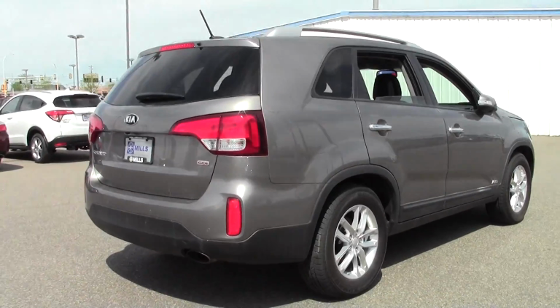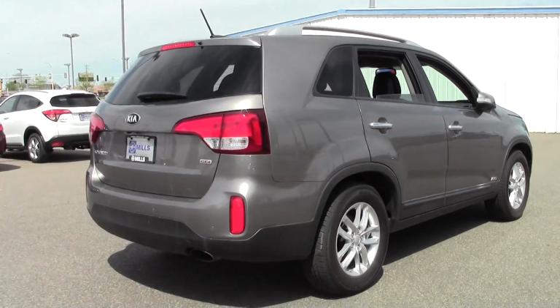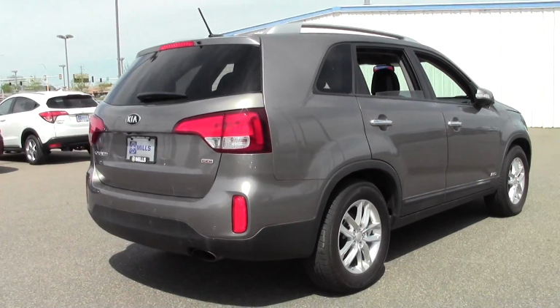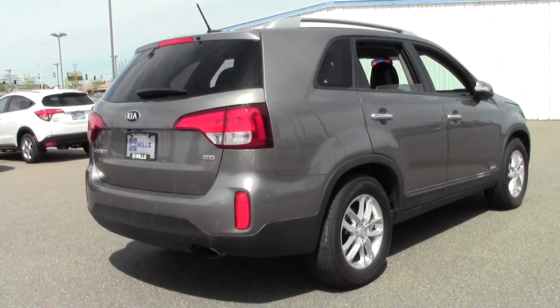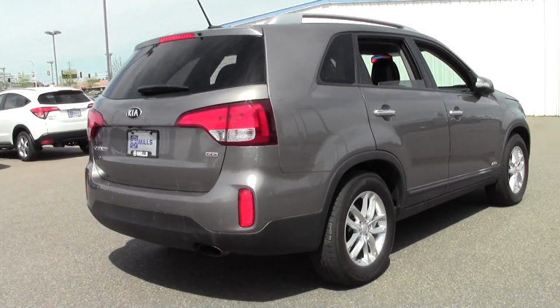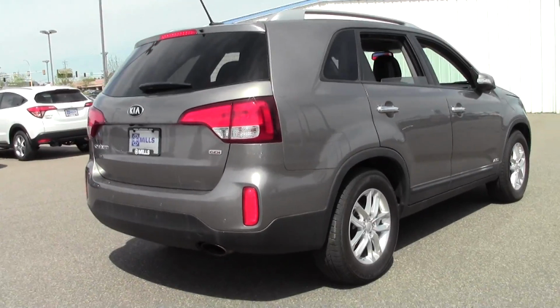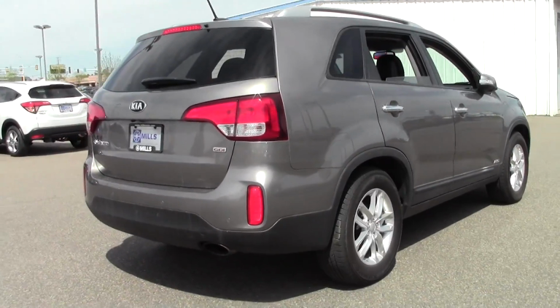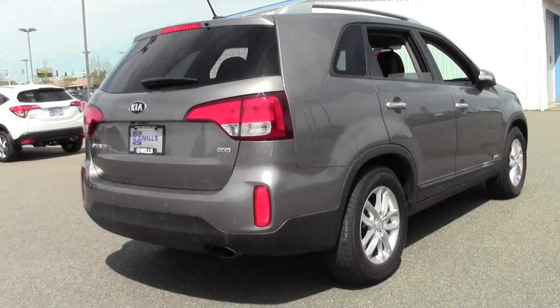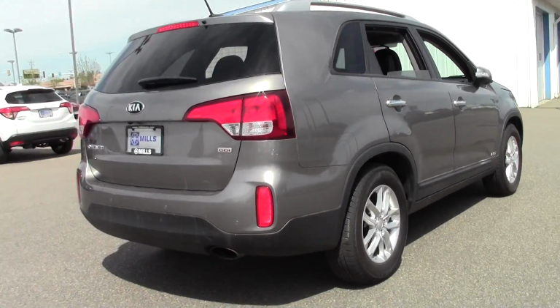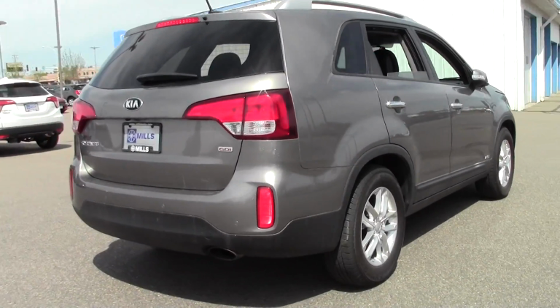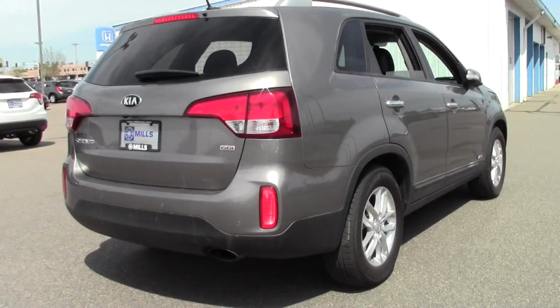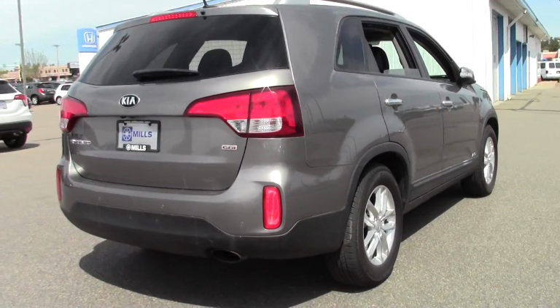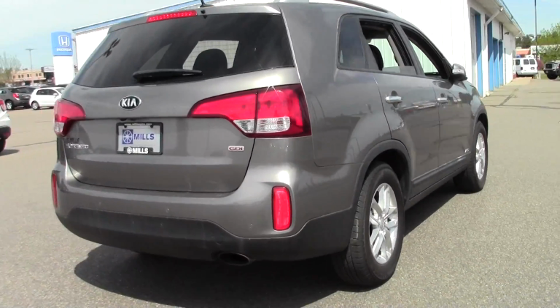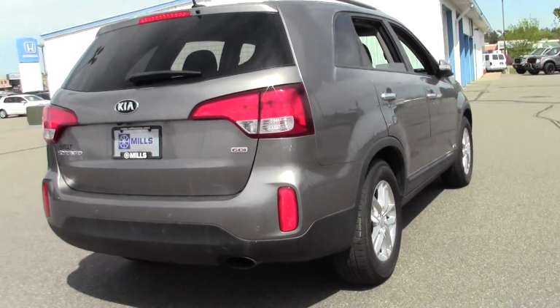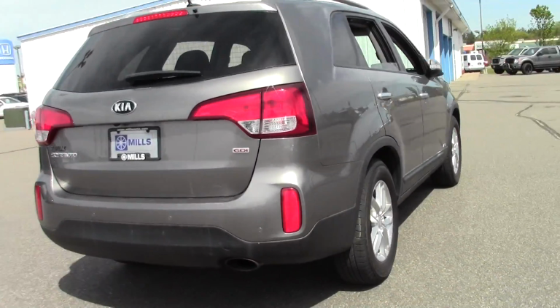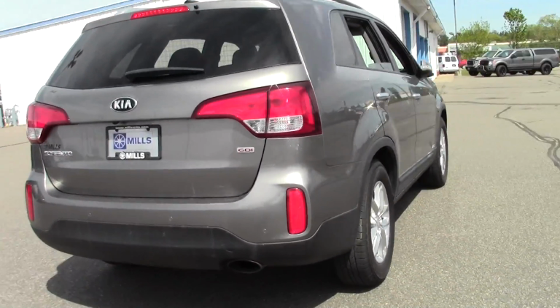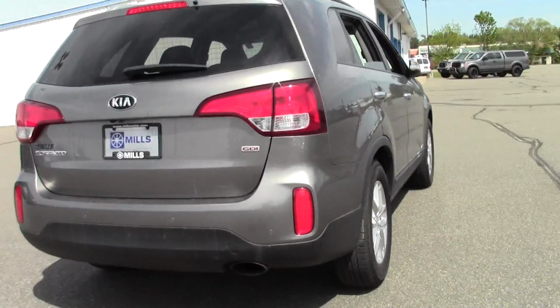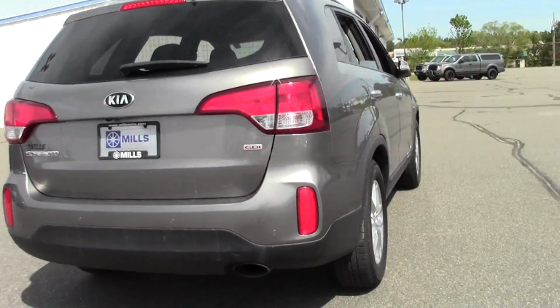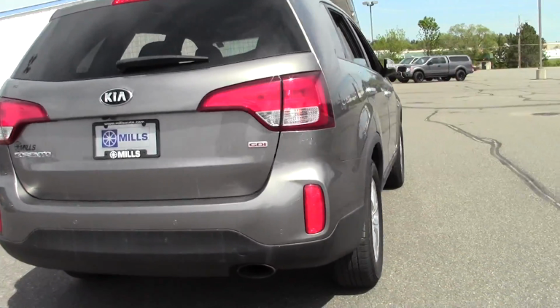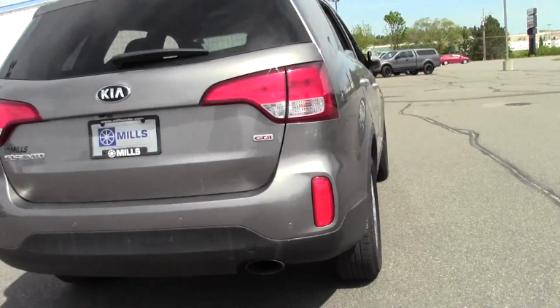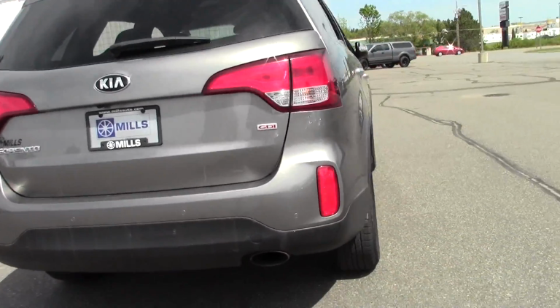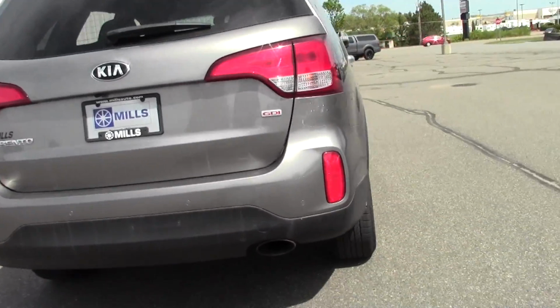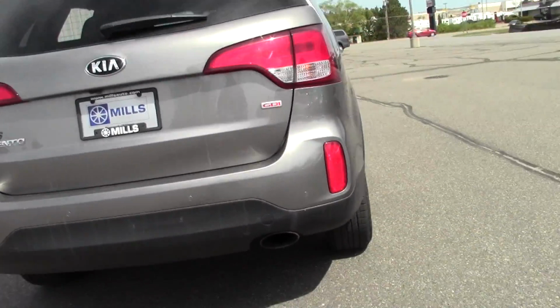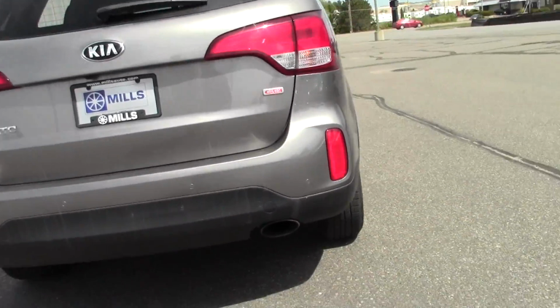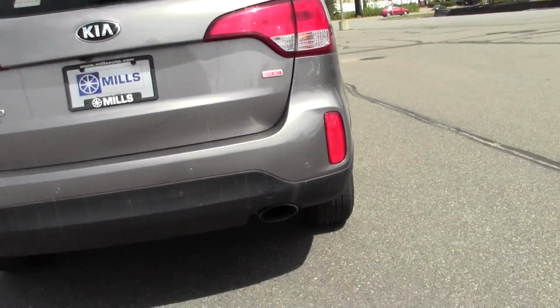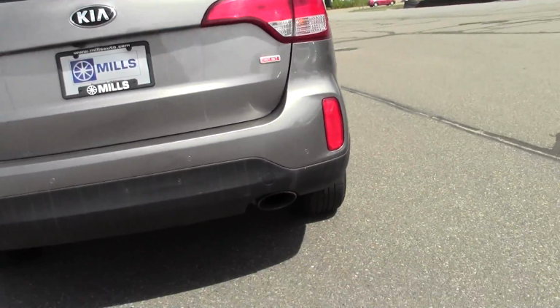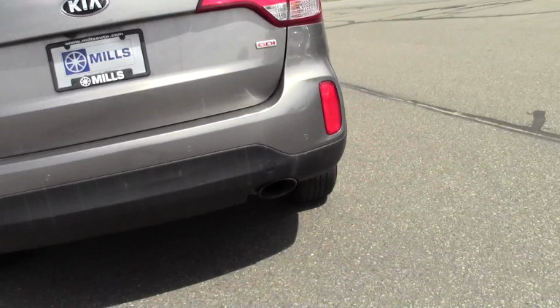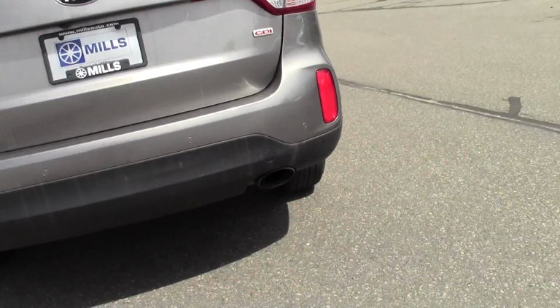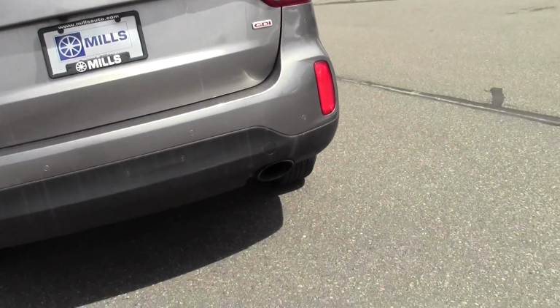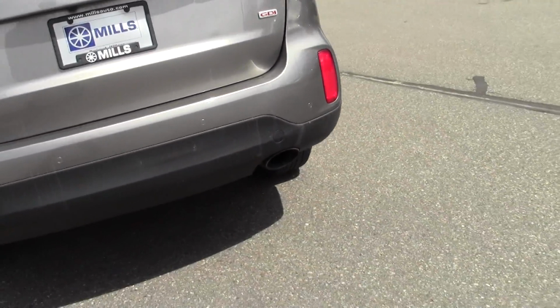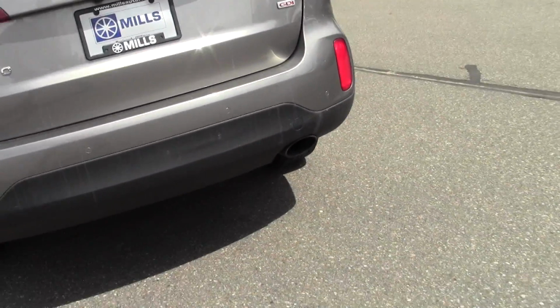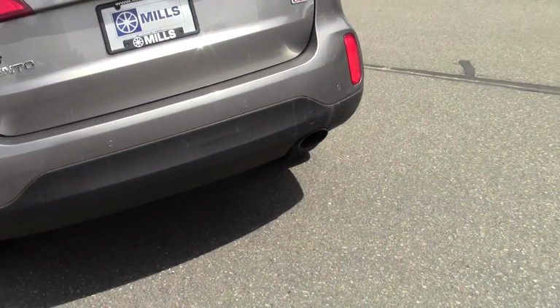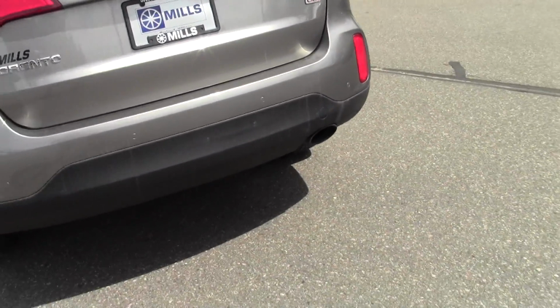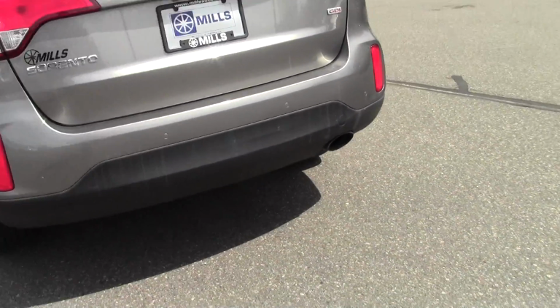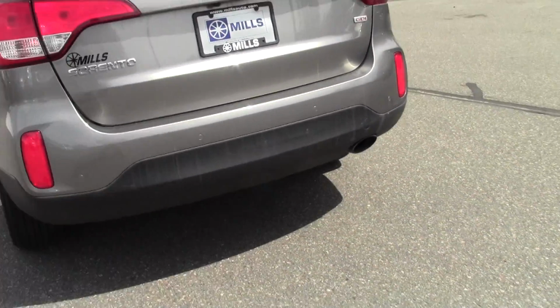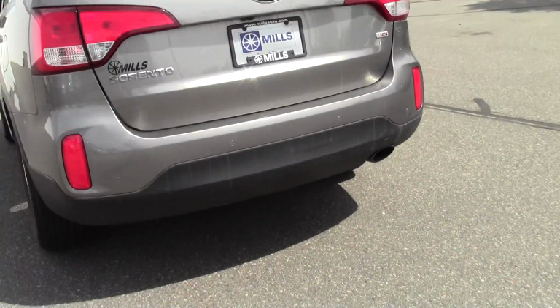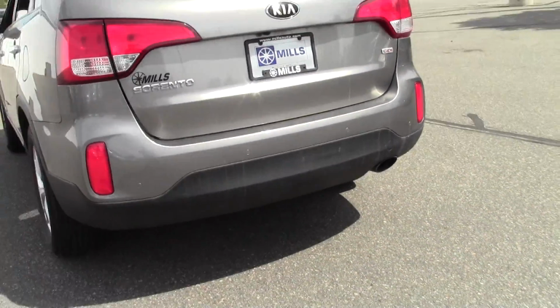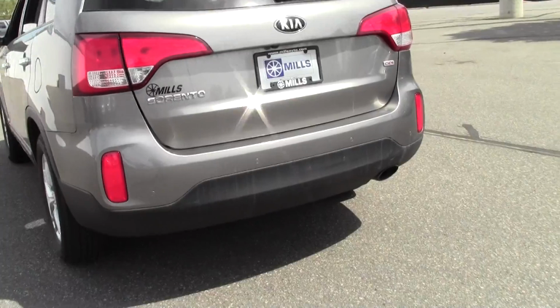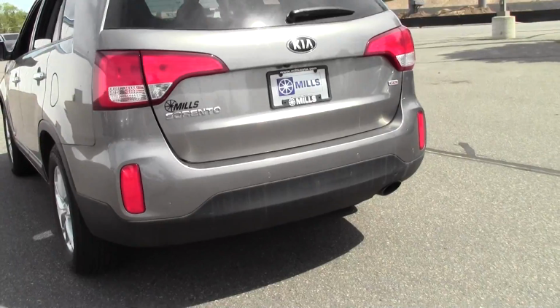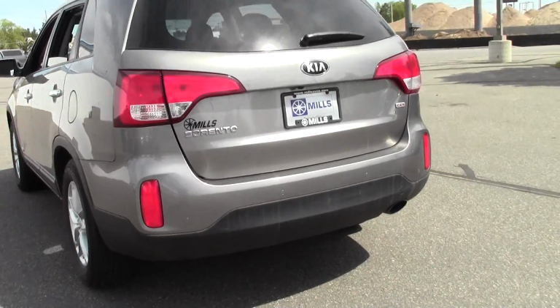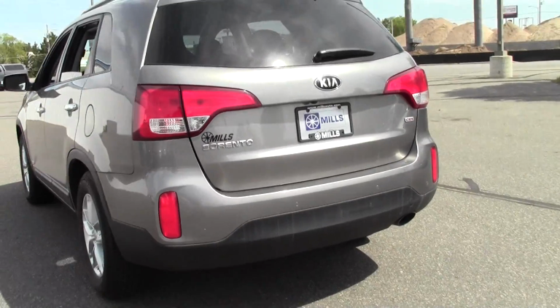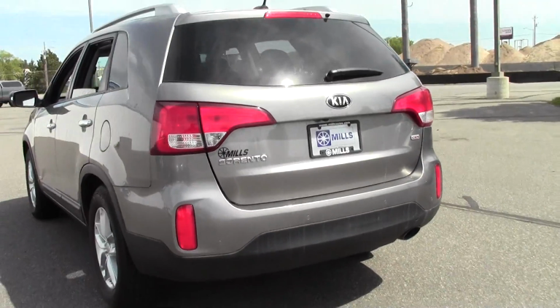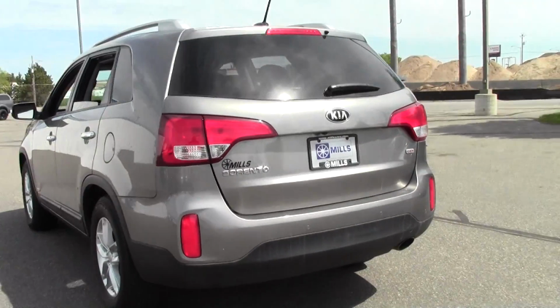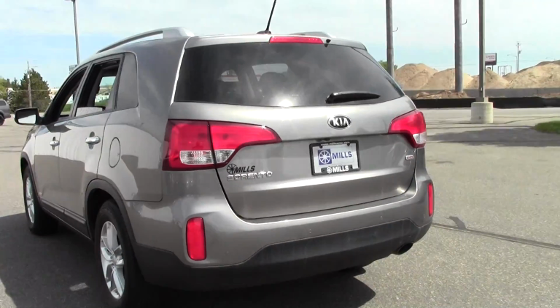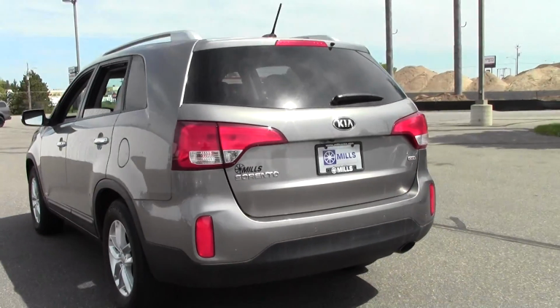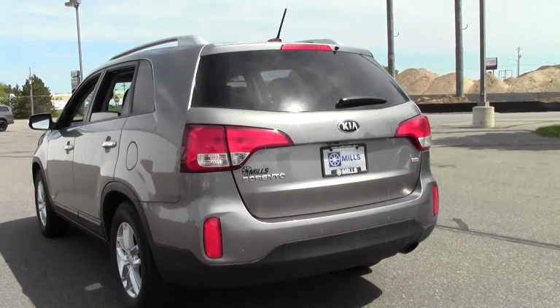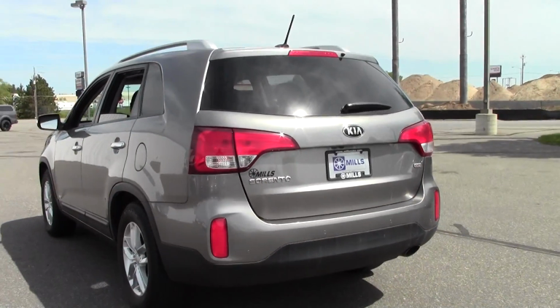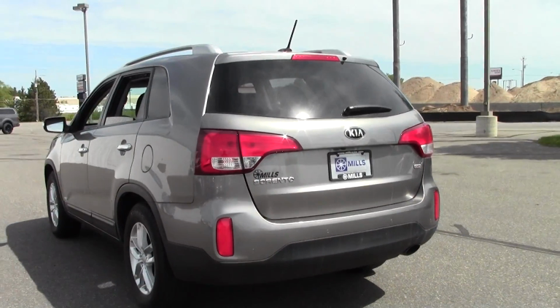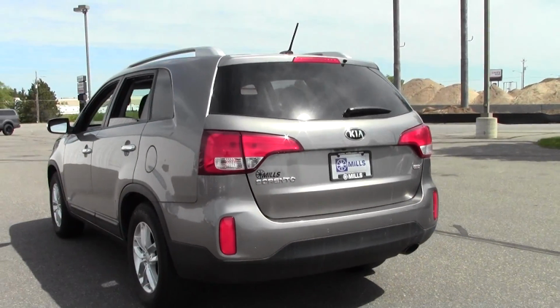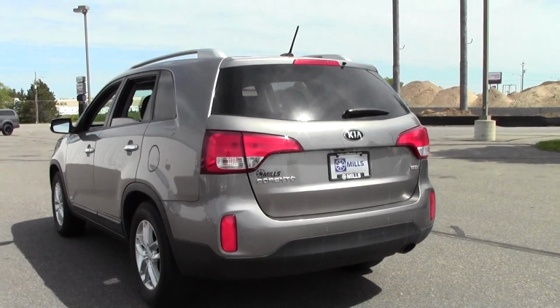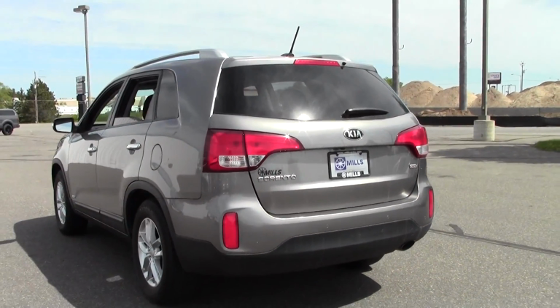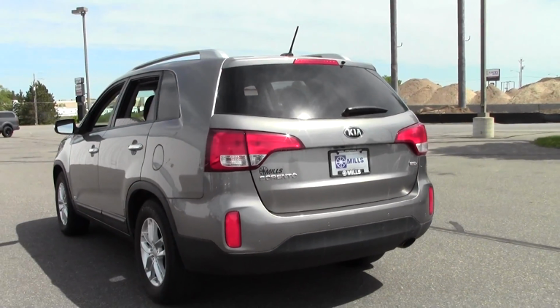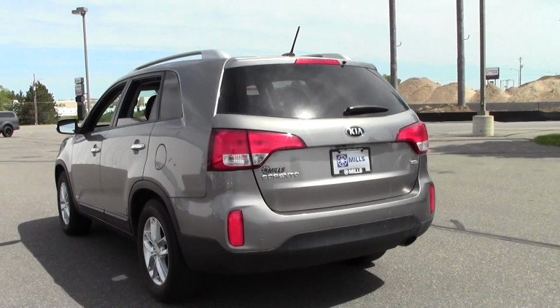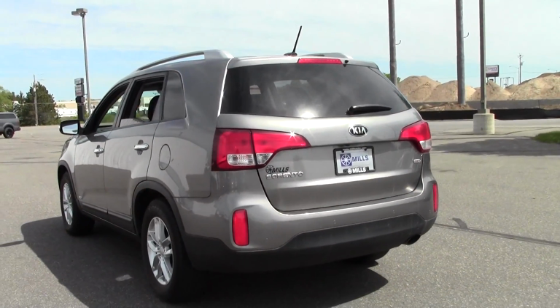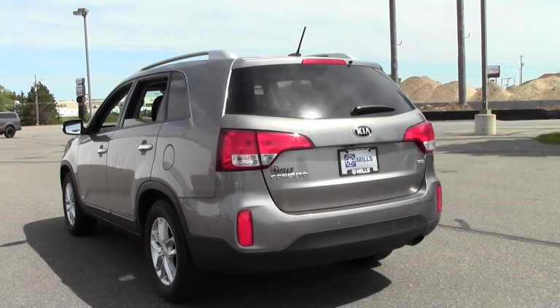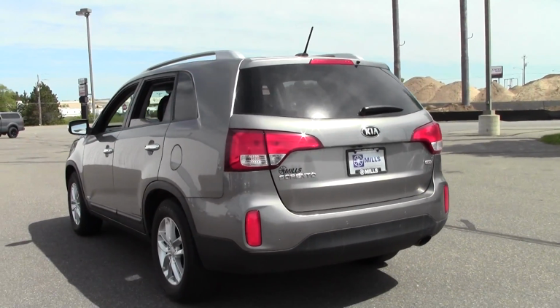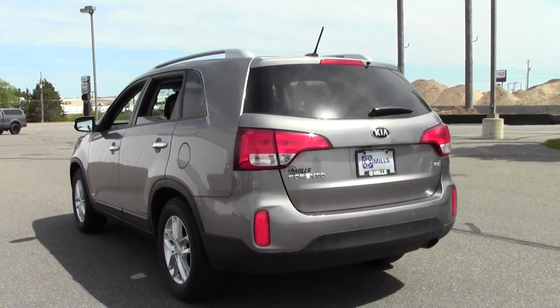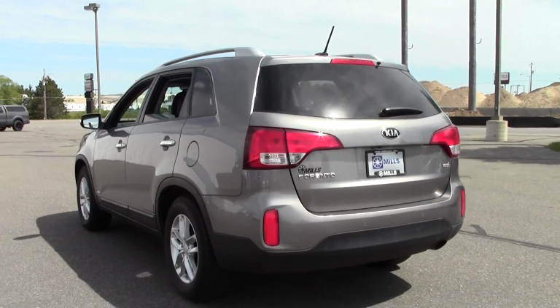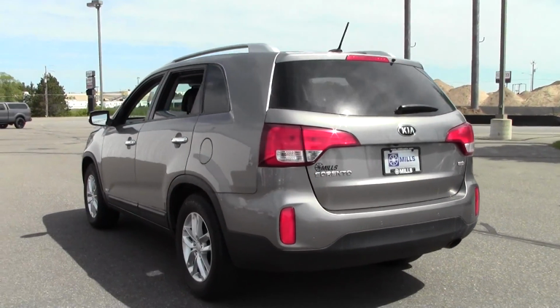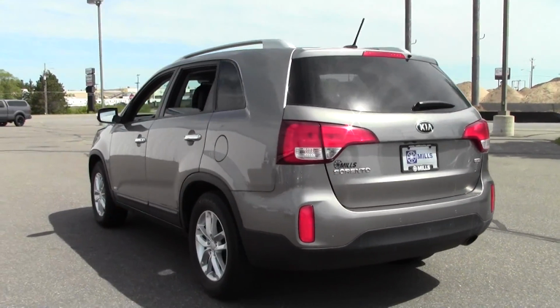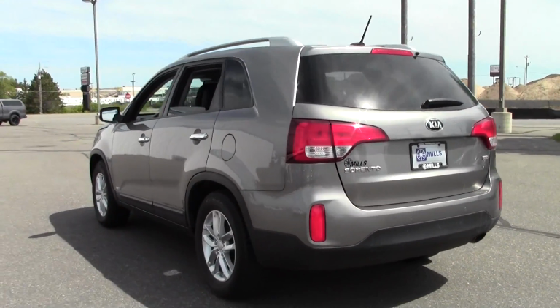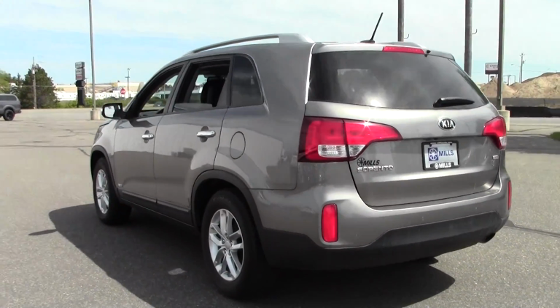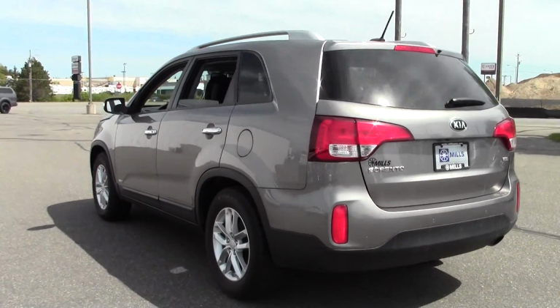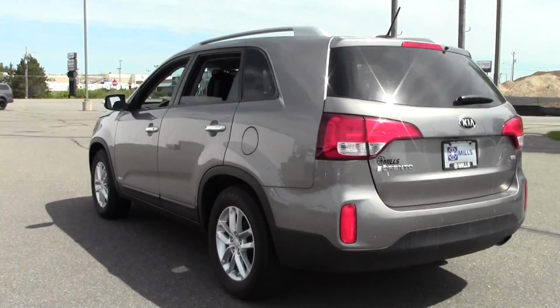Really nice Sorento. If you have any questions, feel free to call us at 866-455-7638.